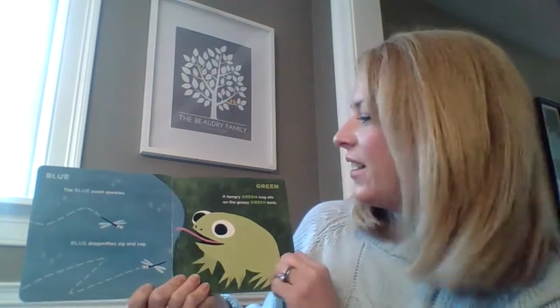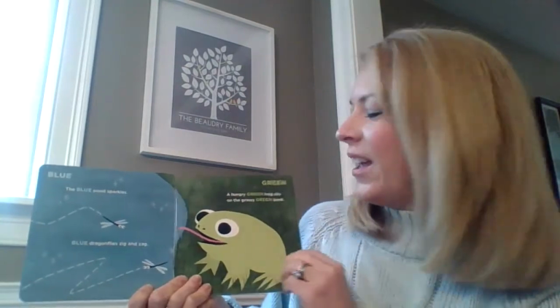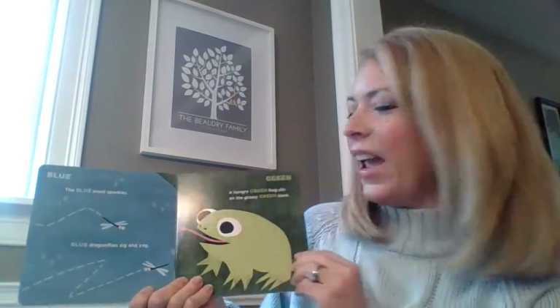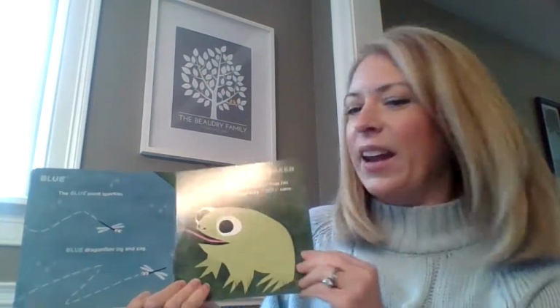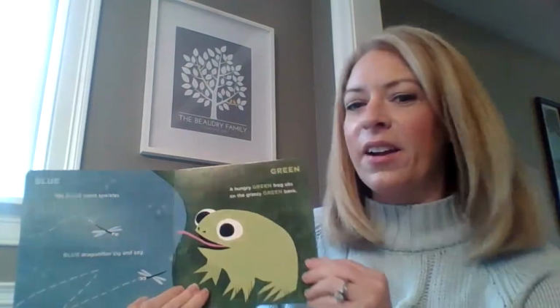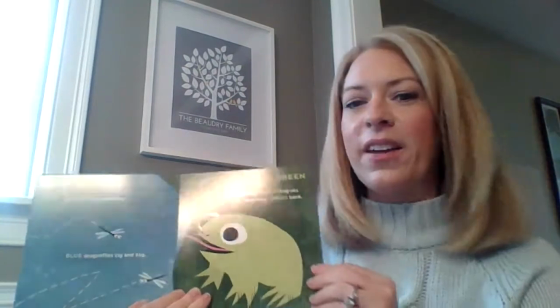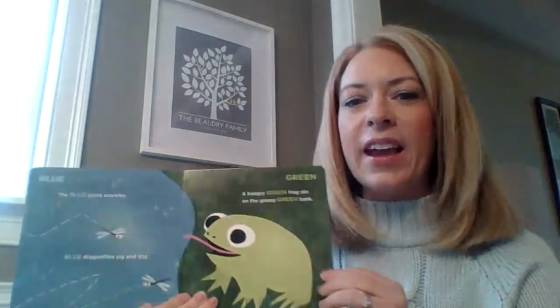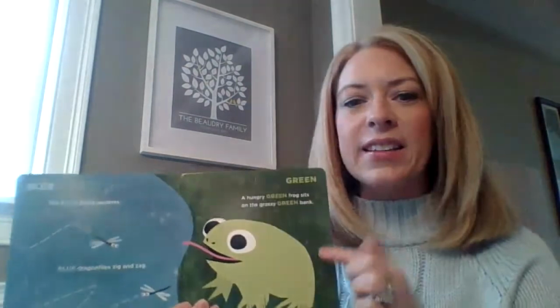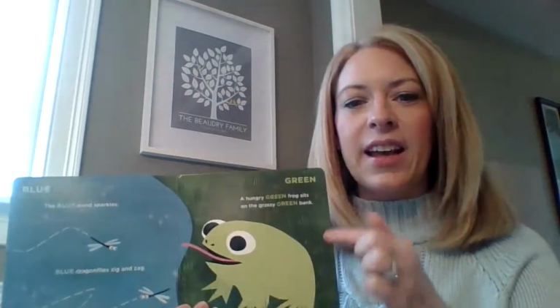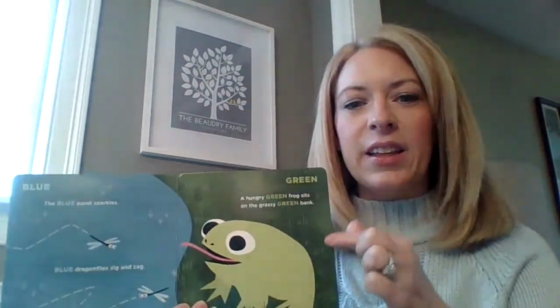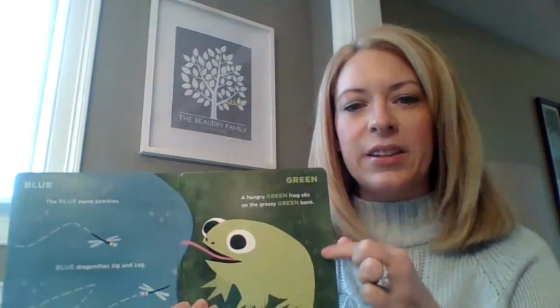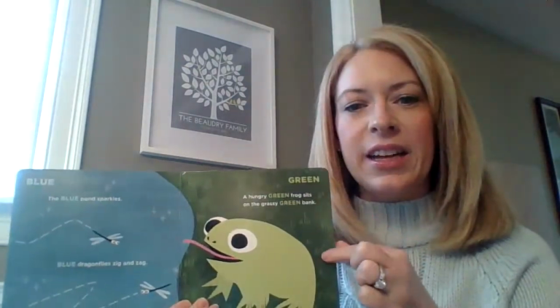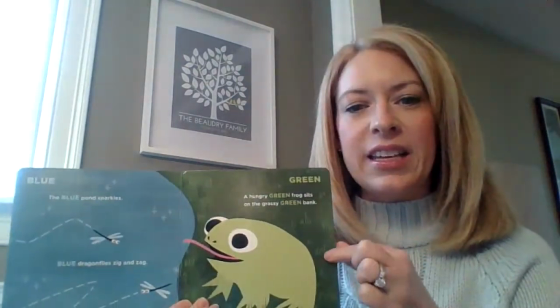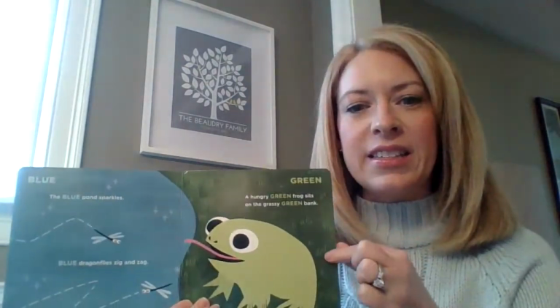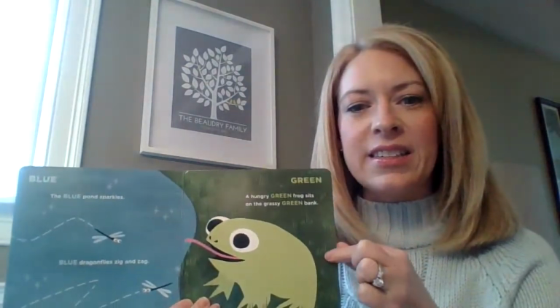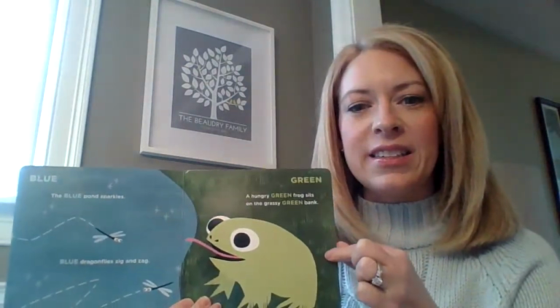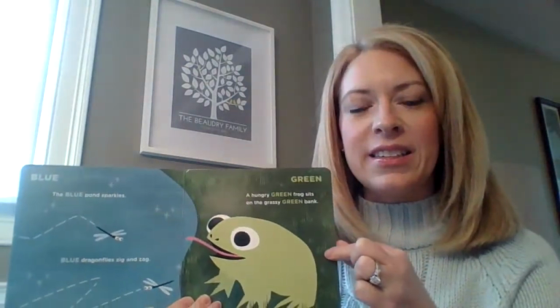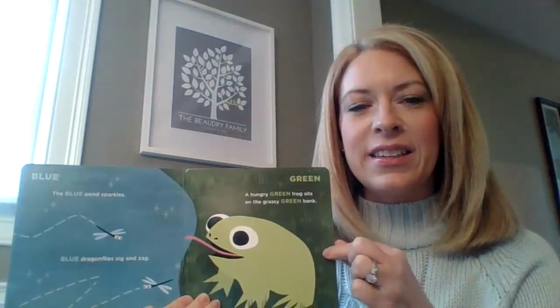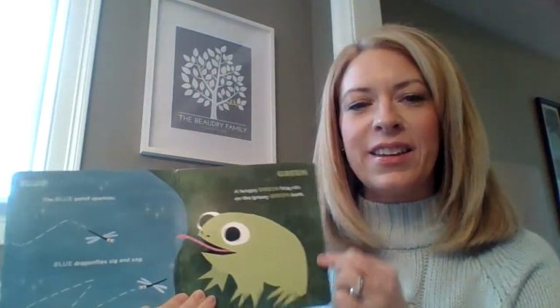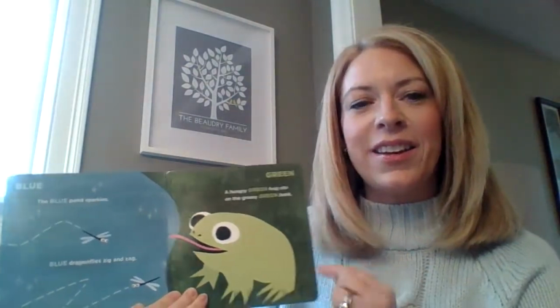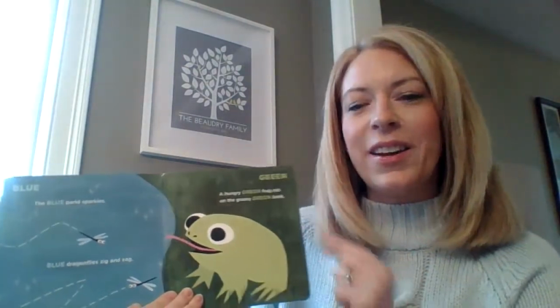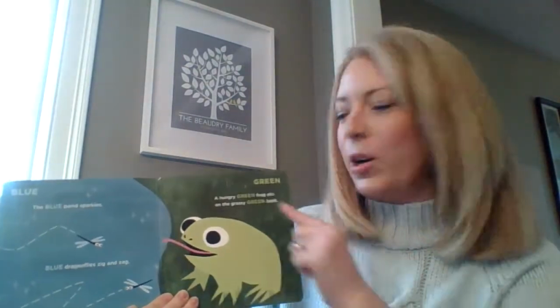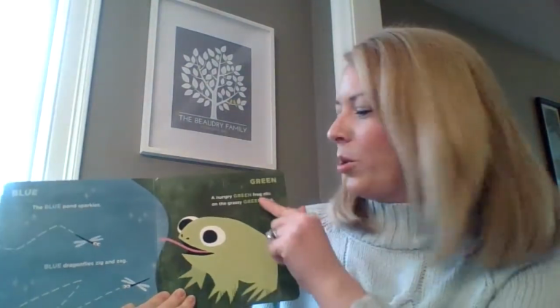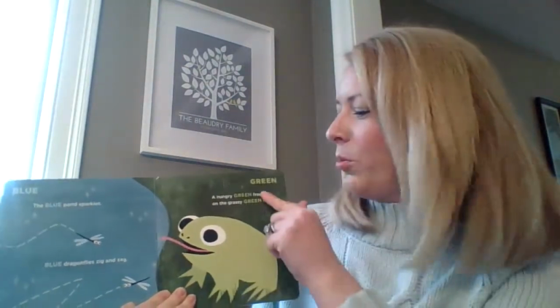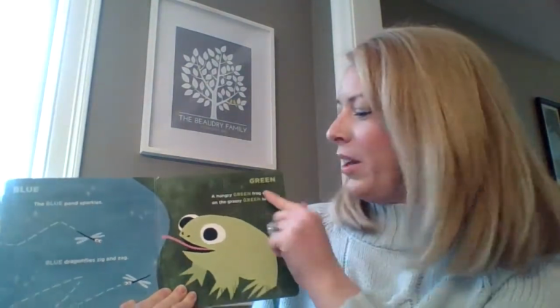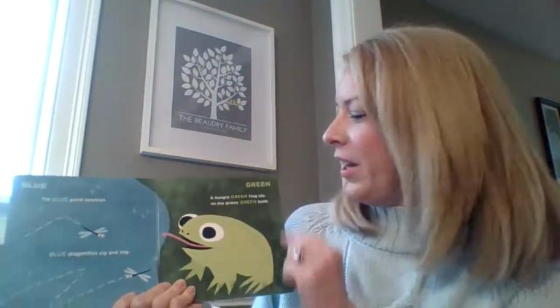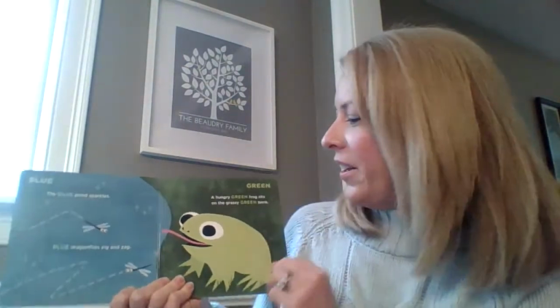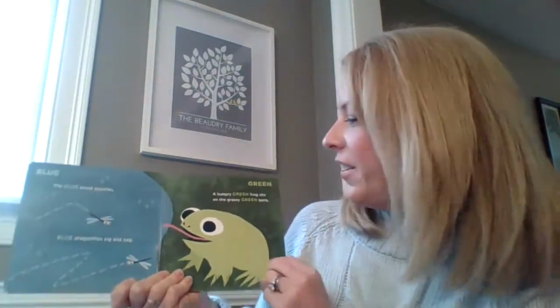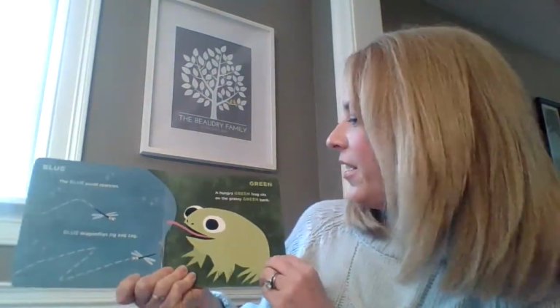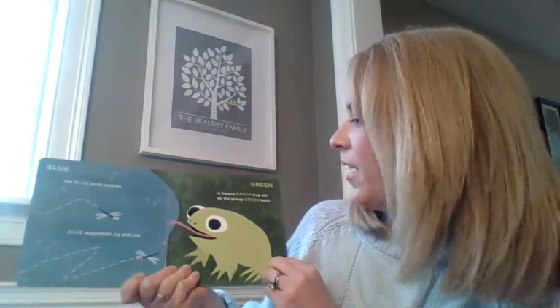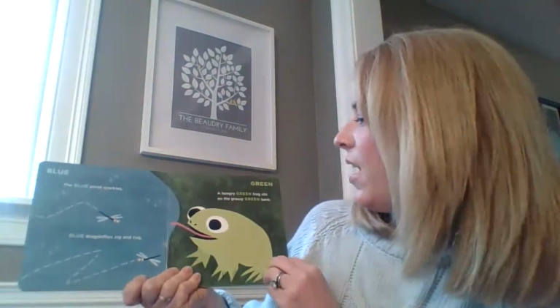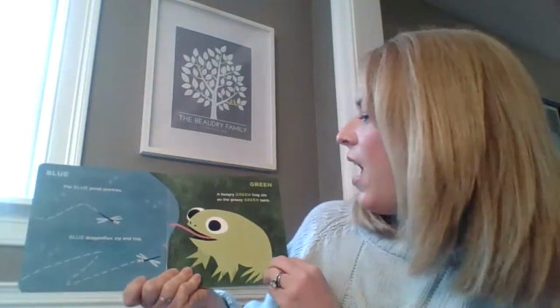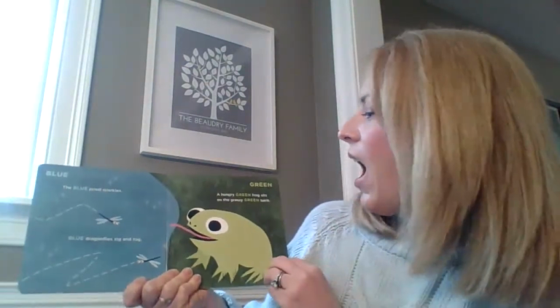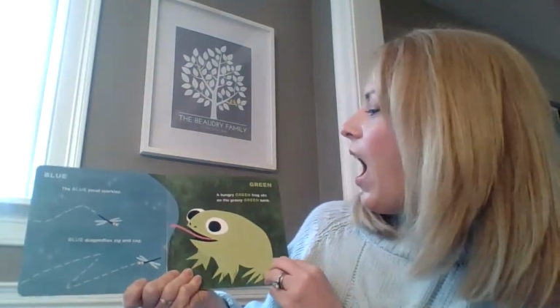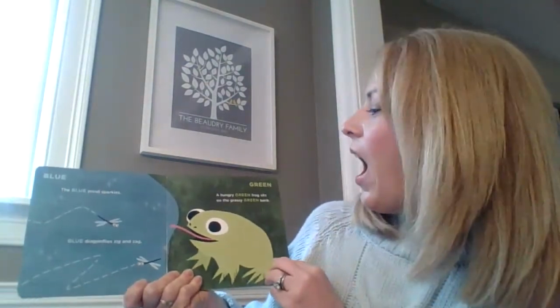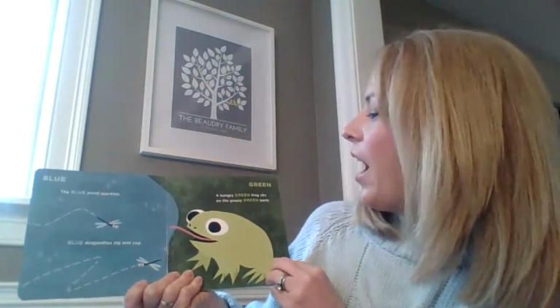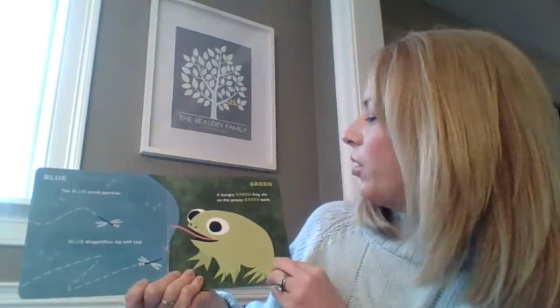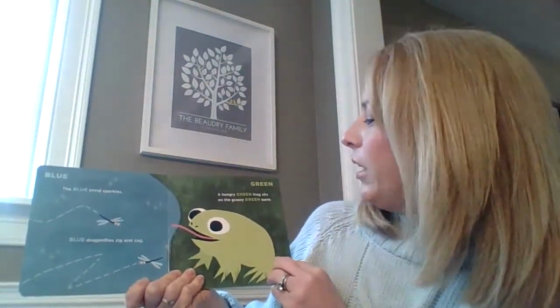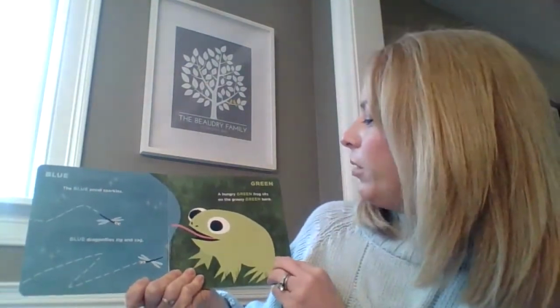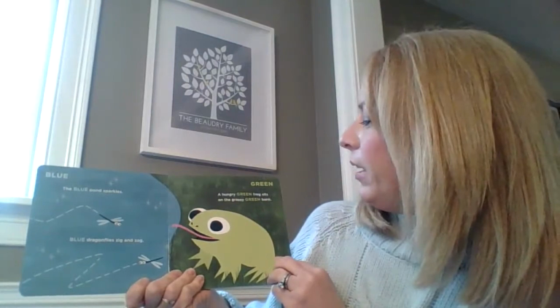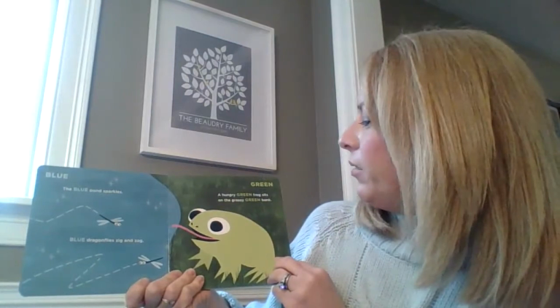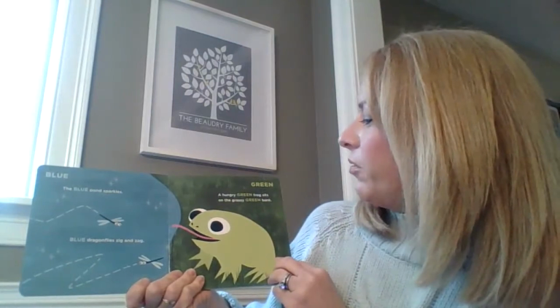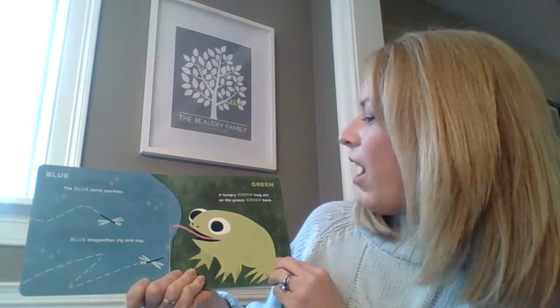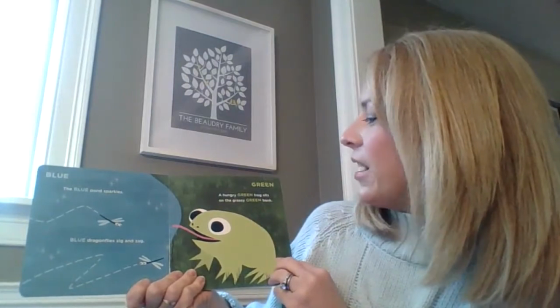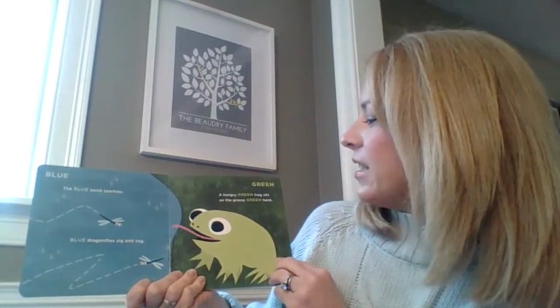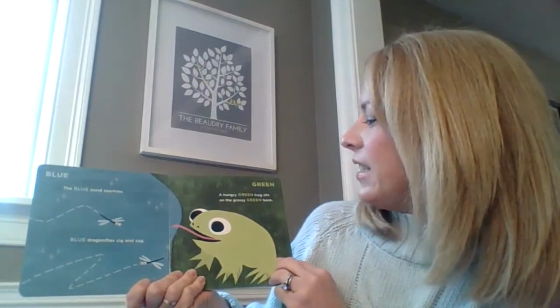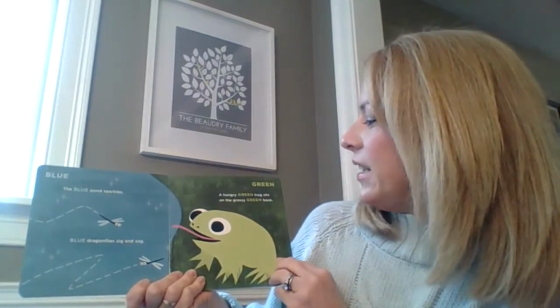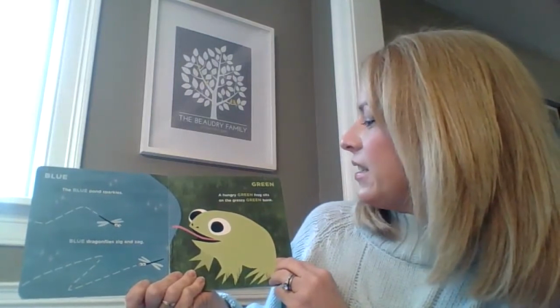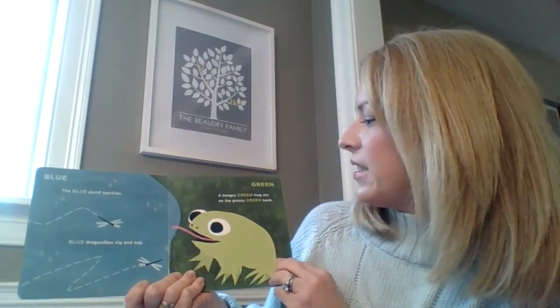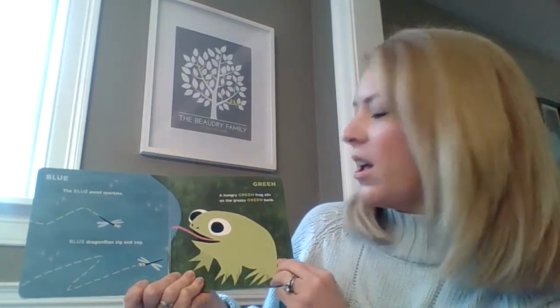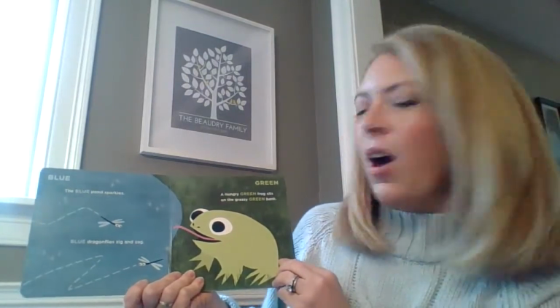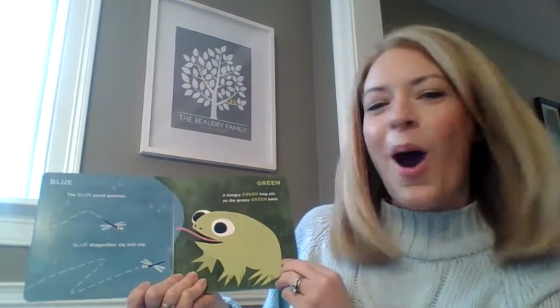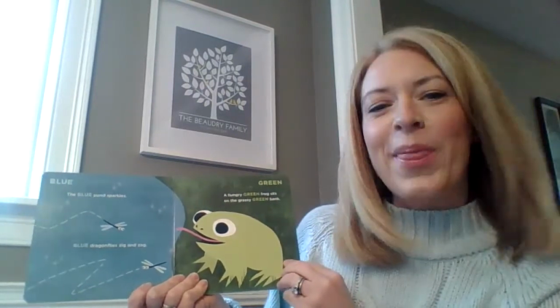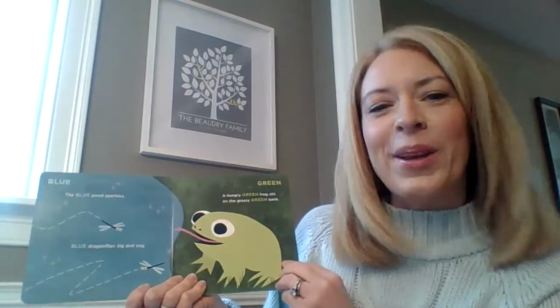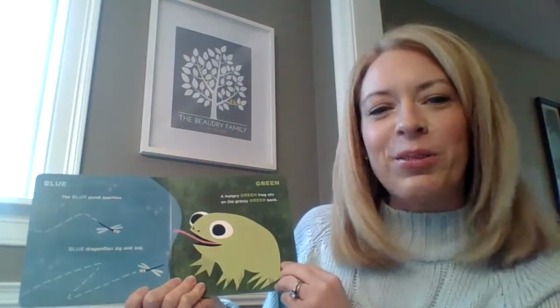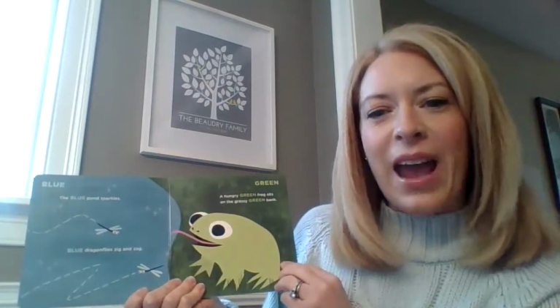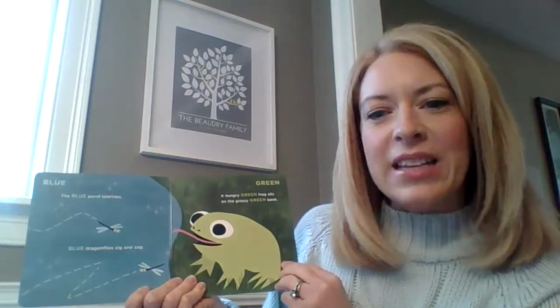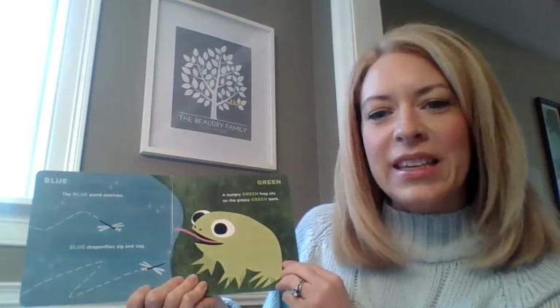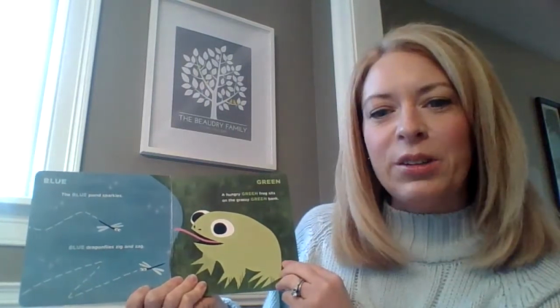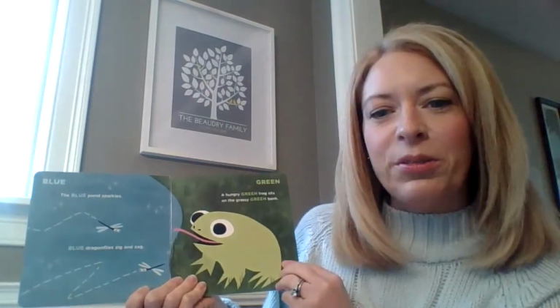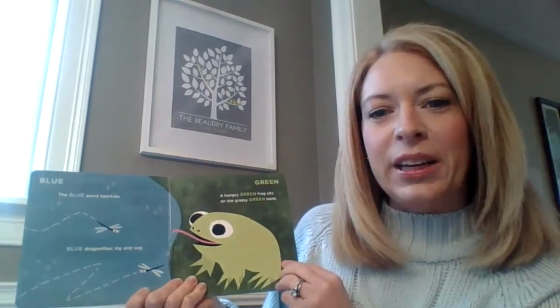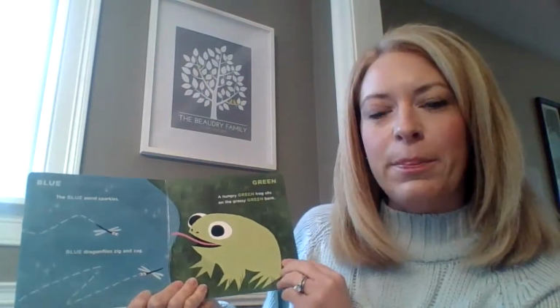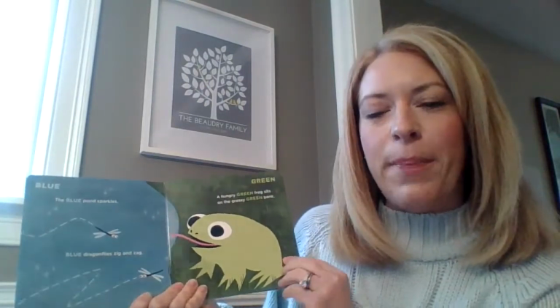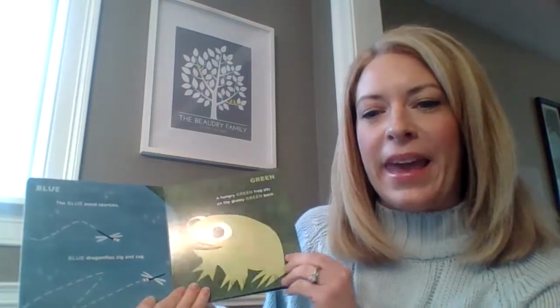And our next color is green. A hungry green frog sits on the grassy green bank.